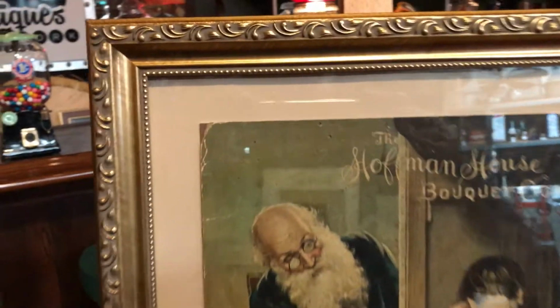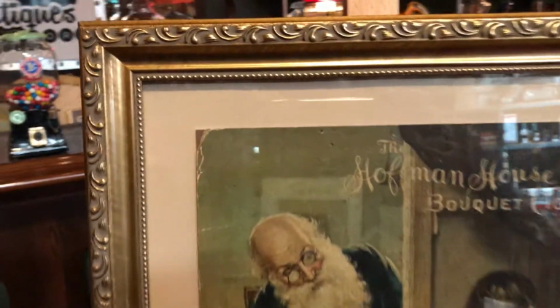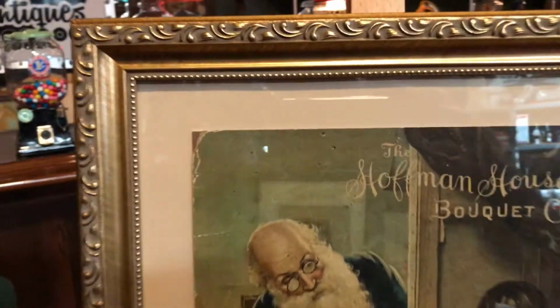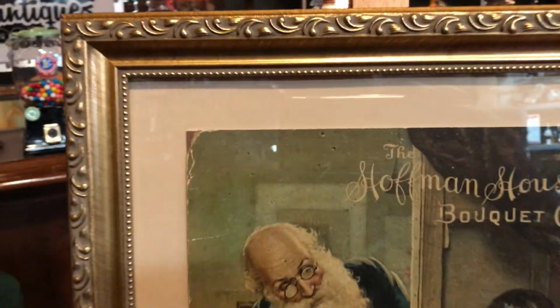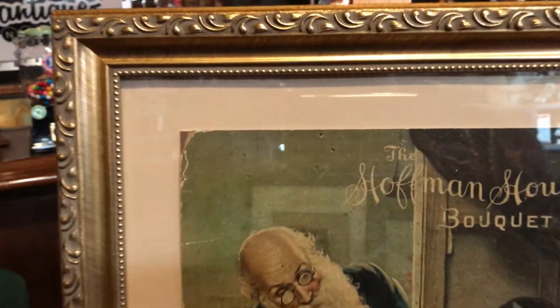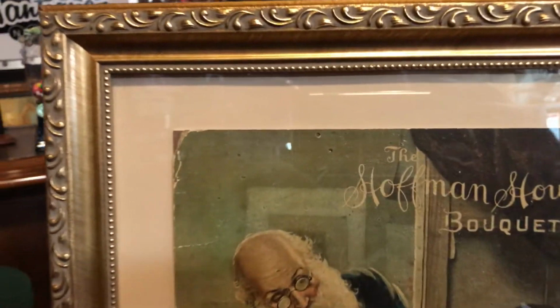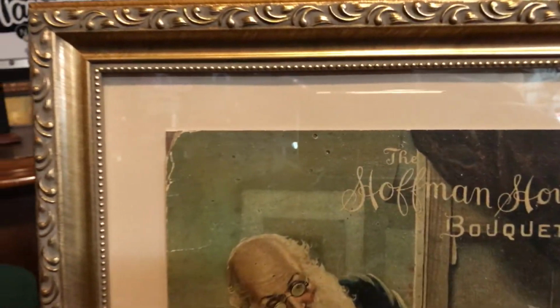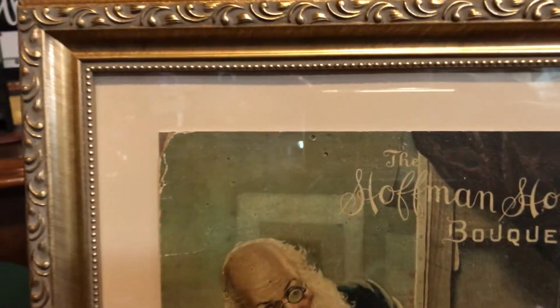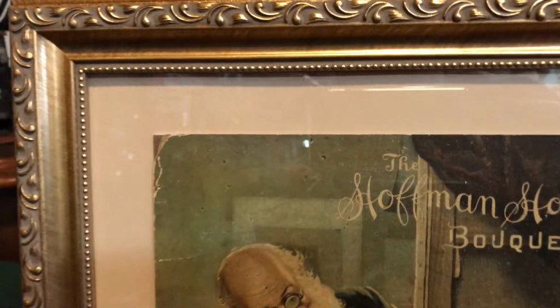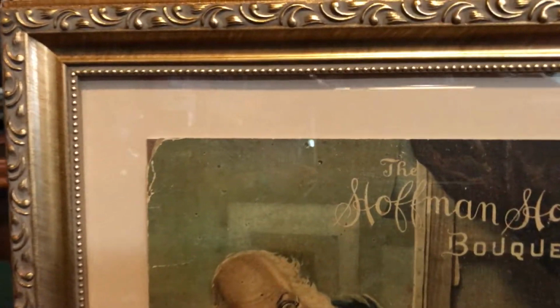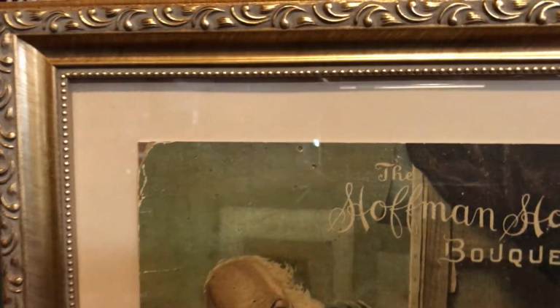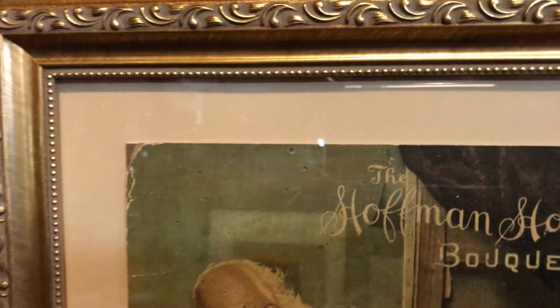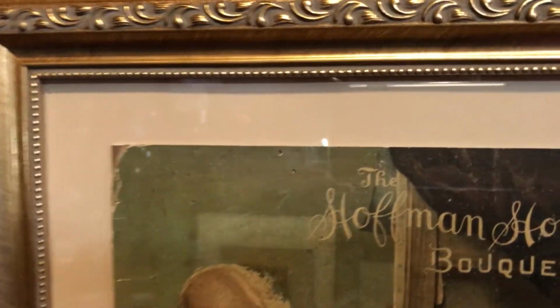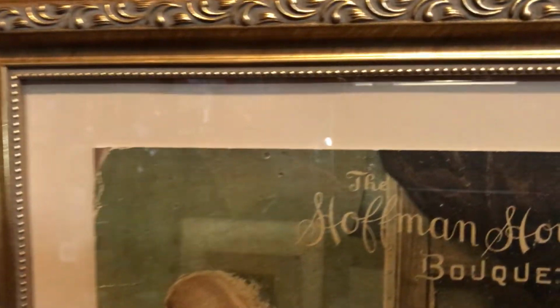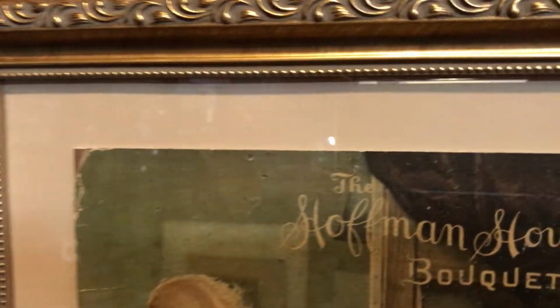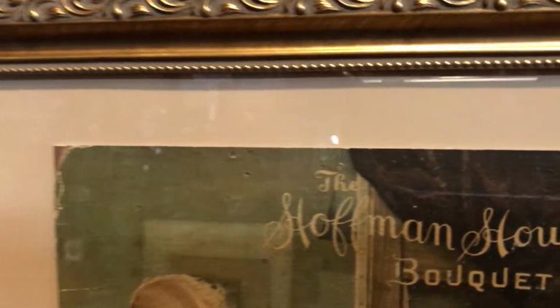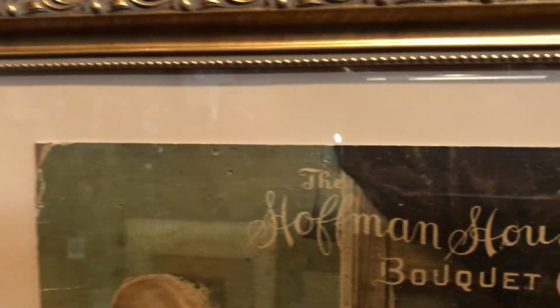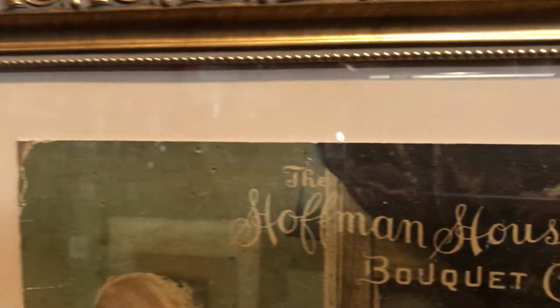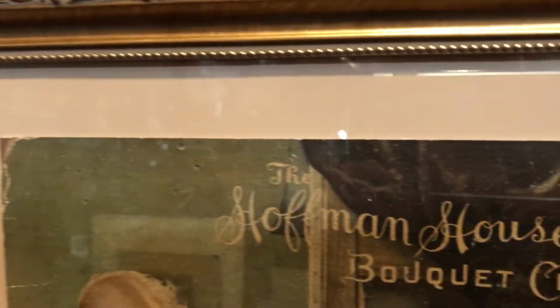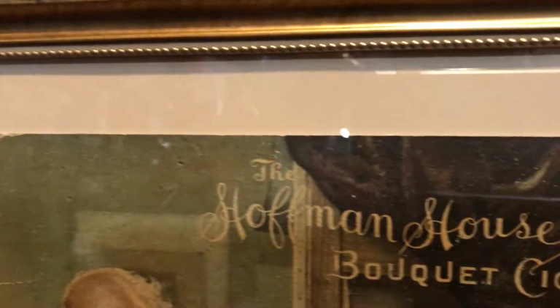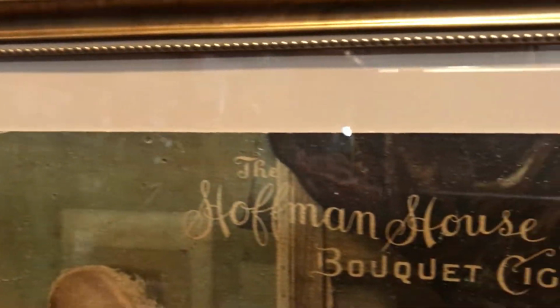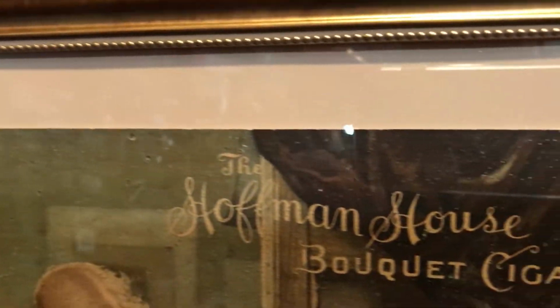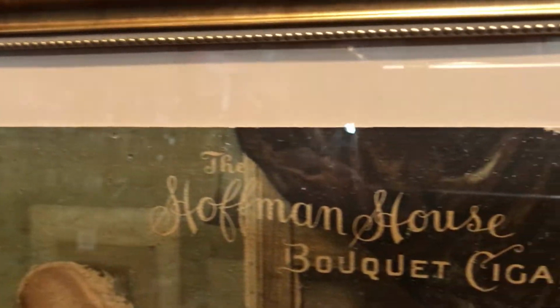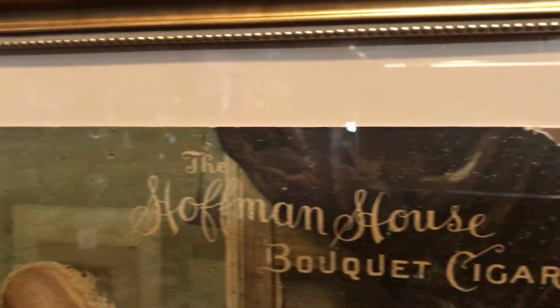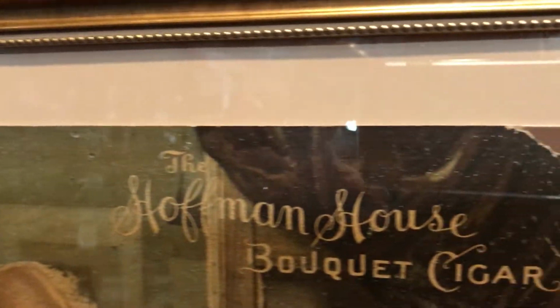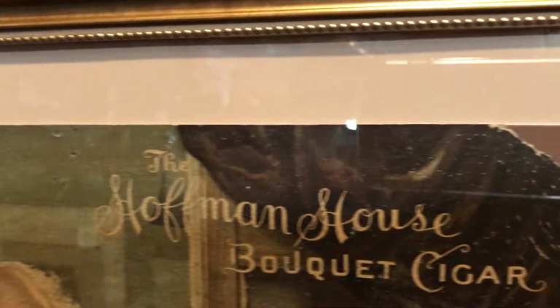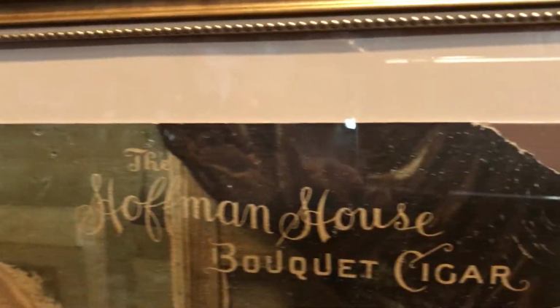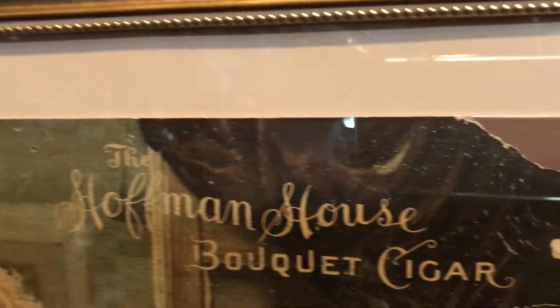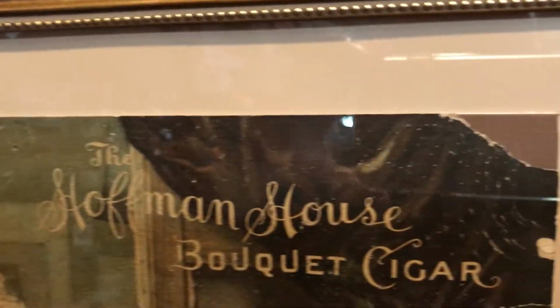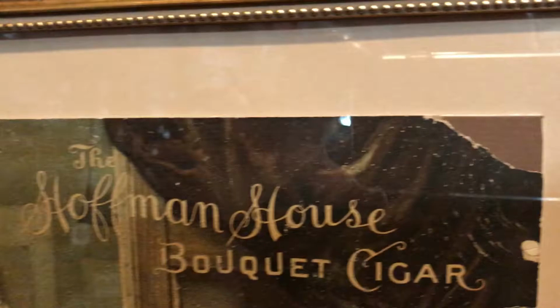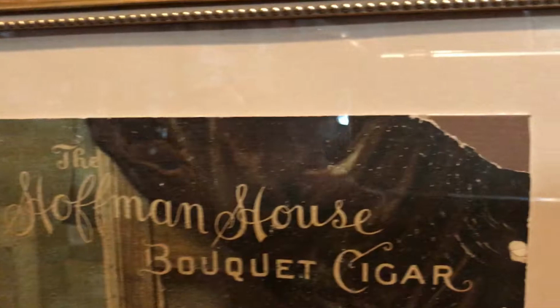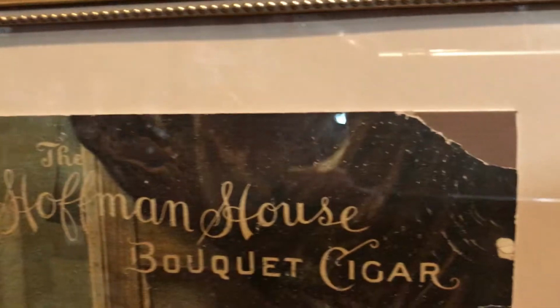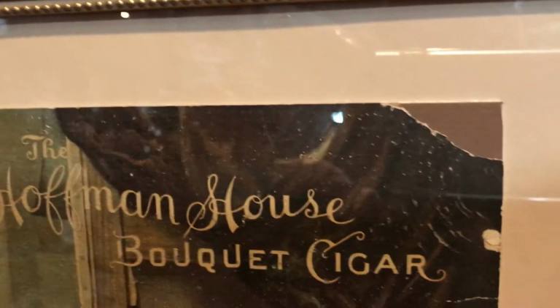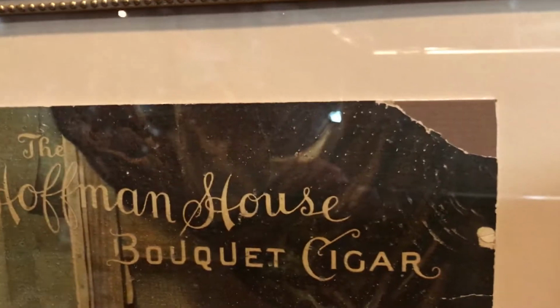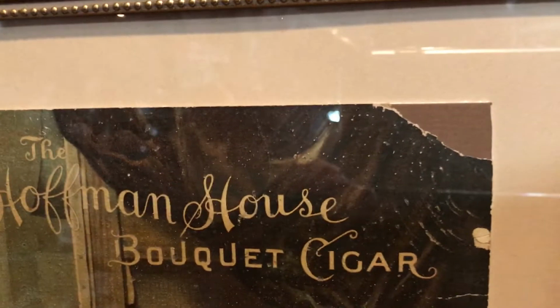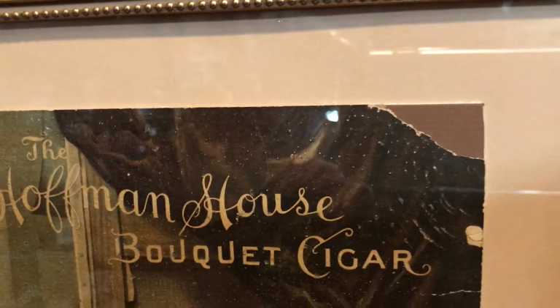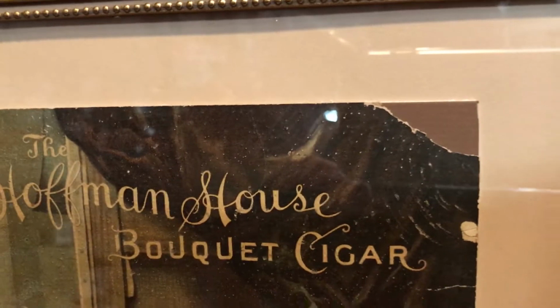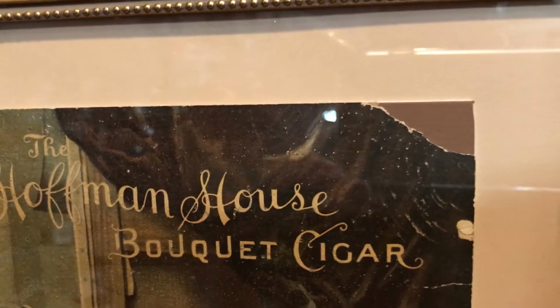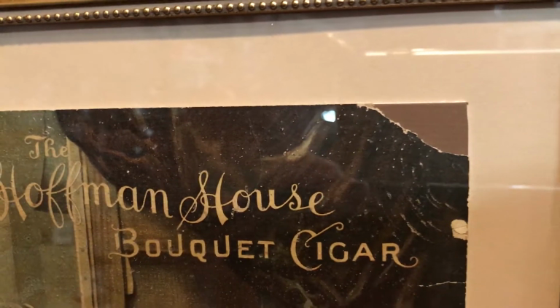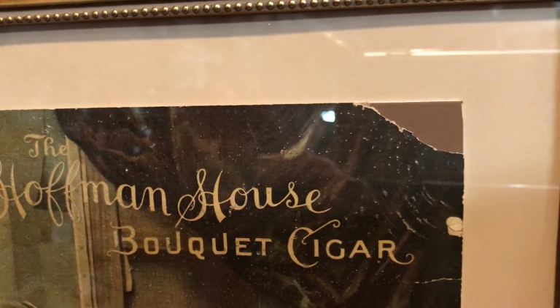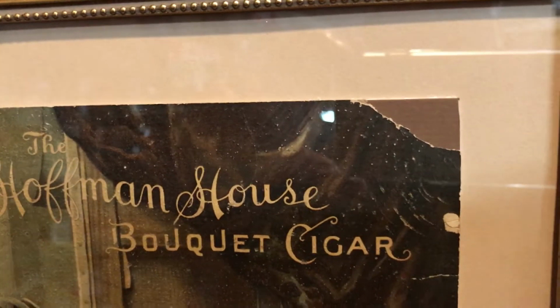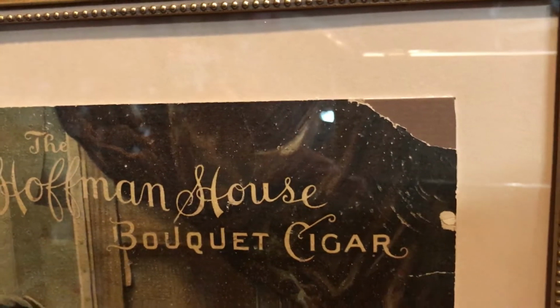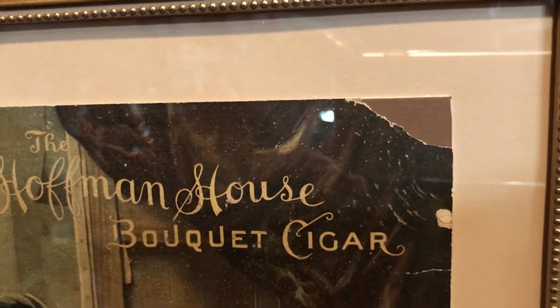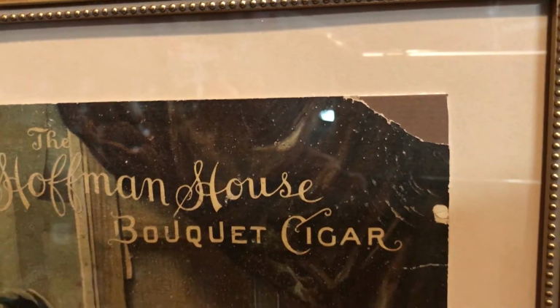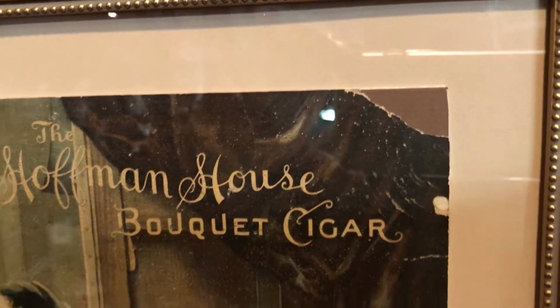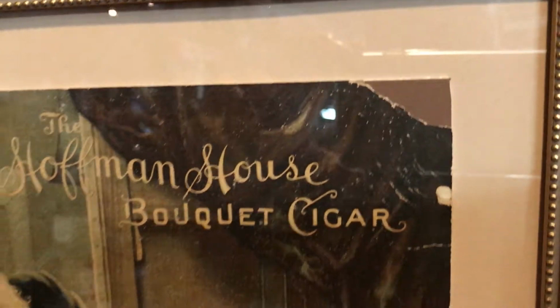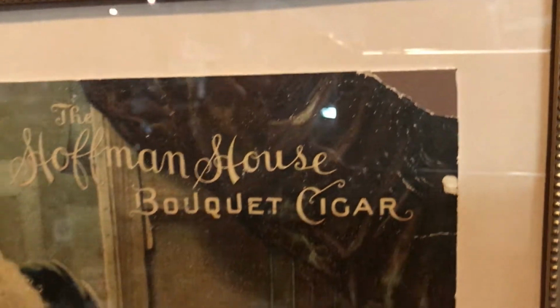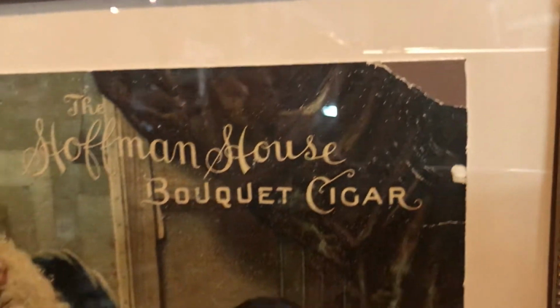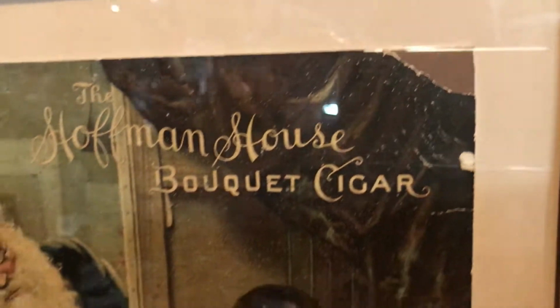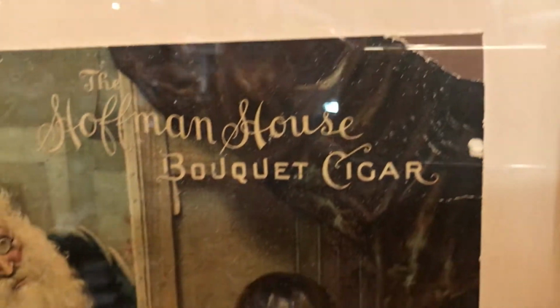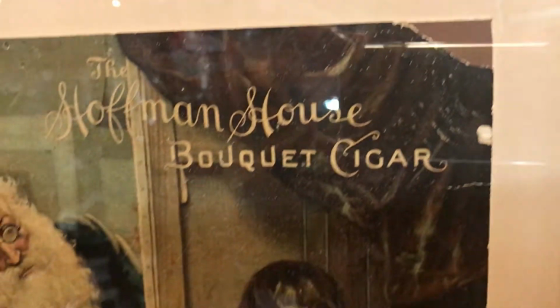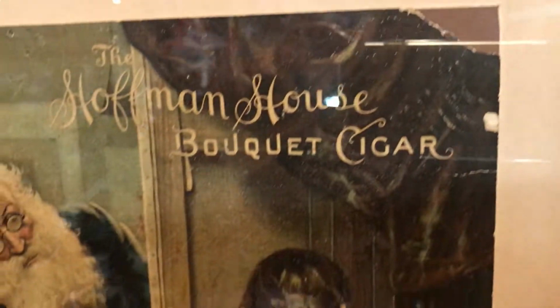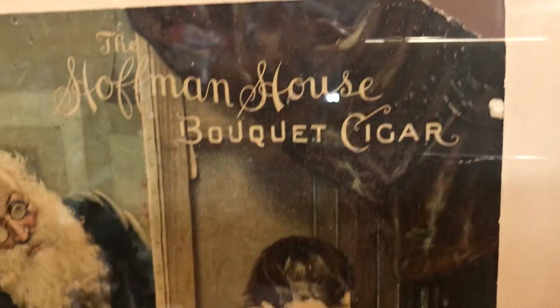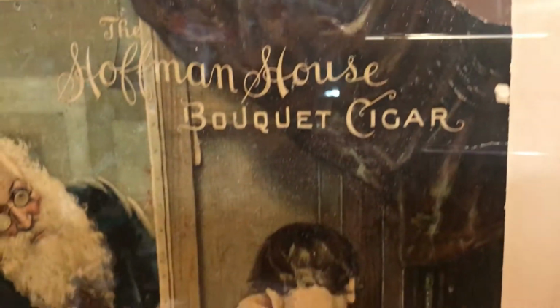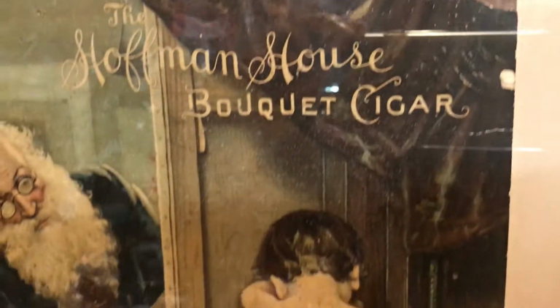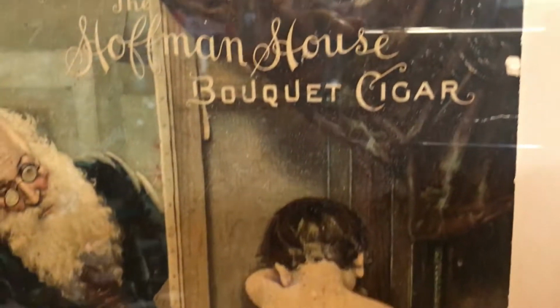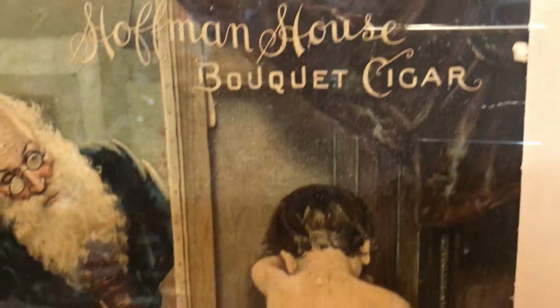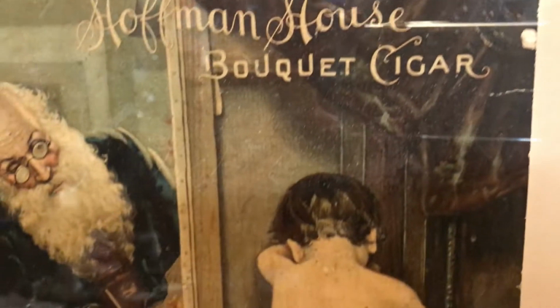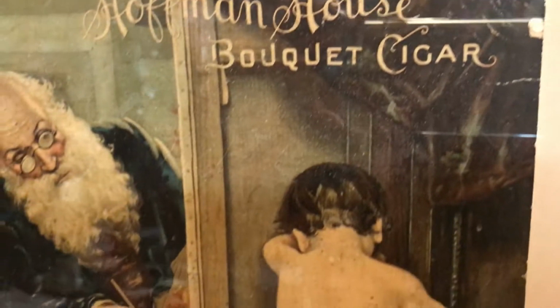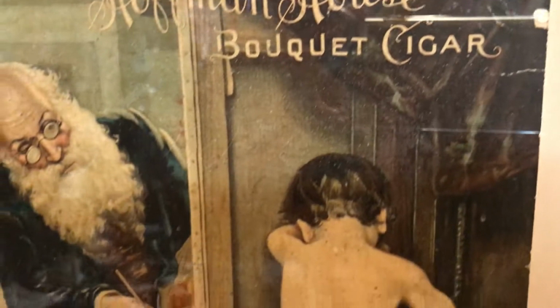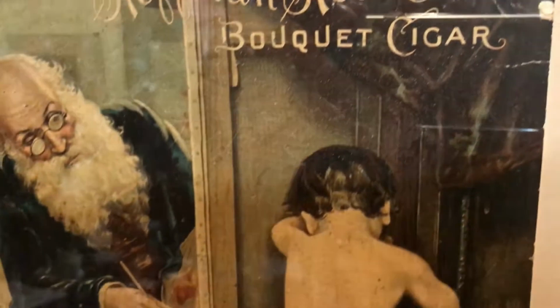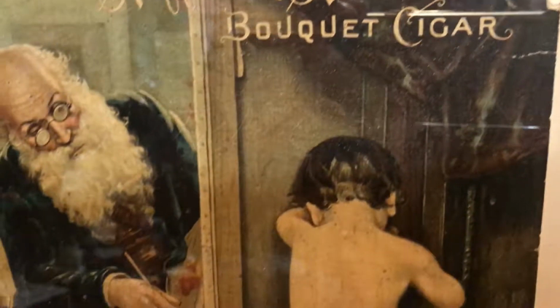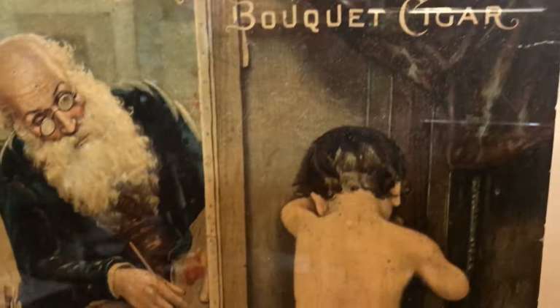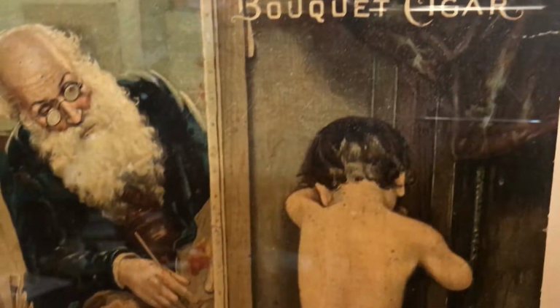They've got it in an actual matting there. If you see right in the corner, it's been ripped a little bit. Otherwise, it's in really good shape.